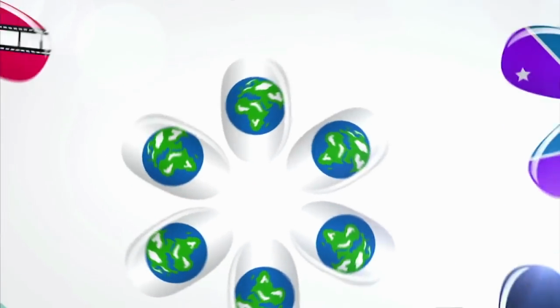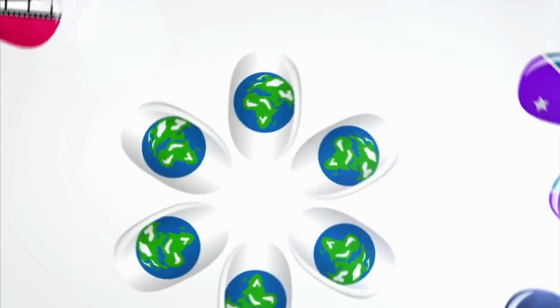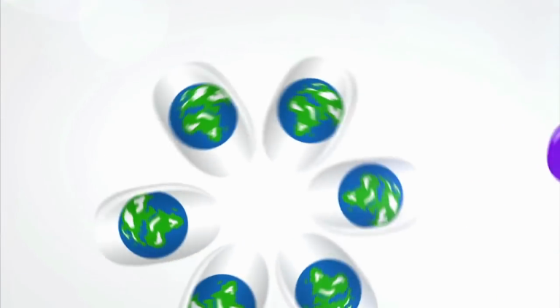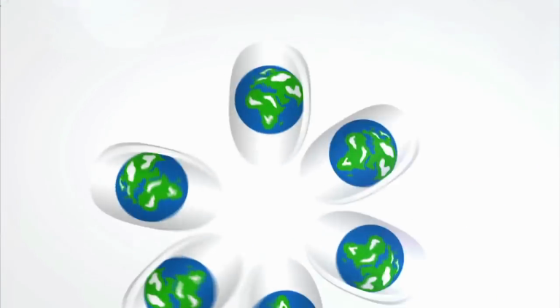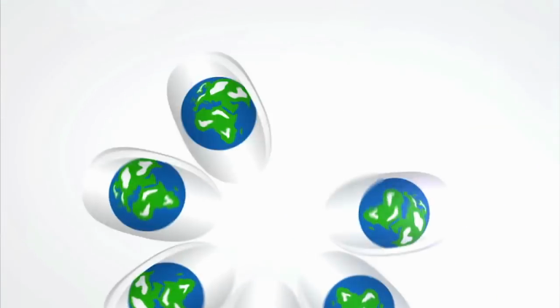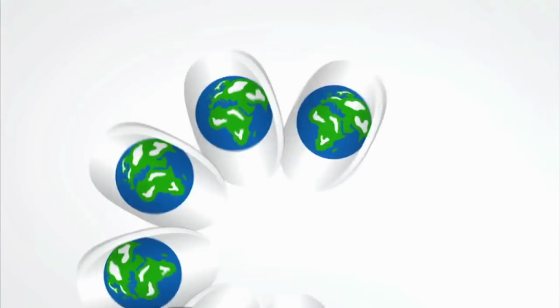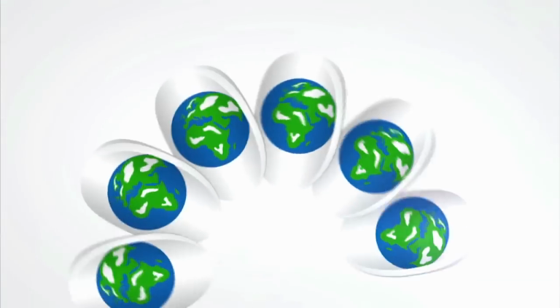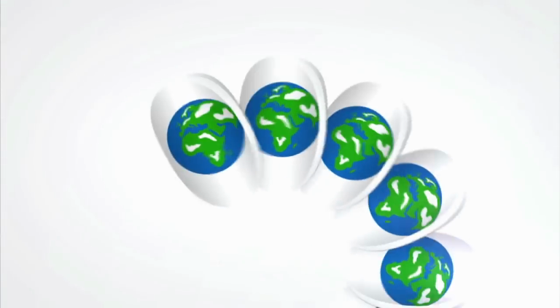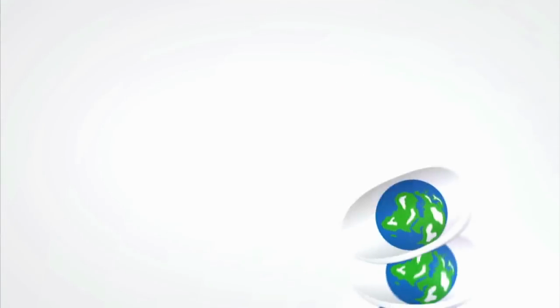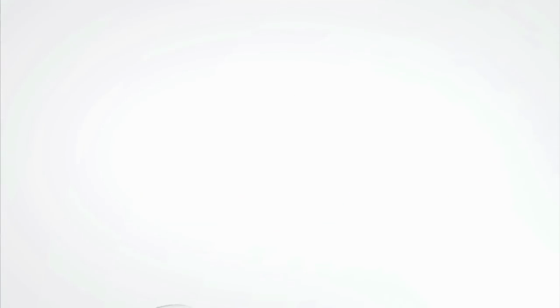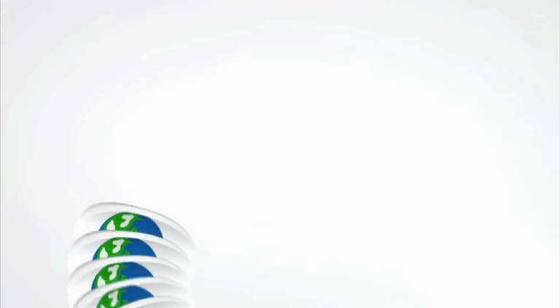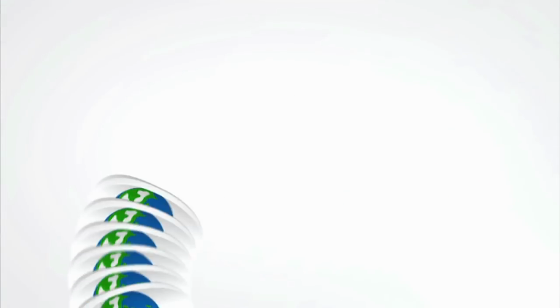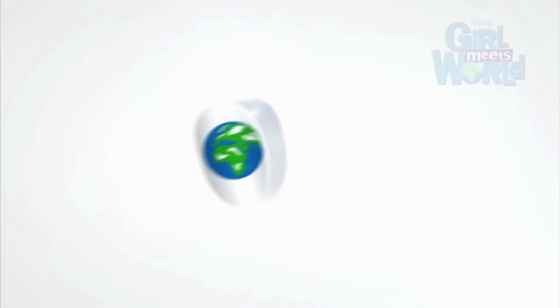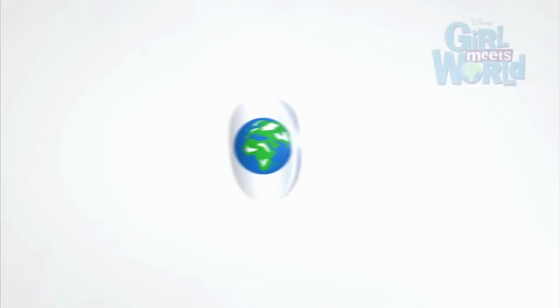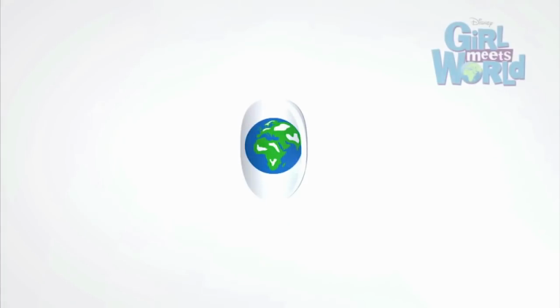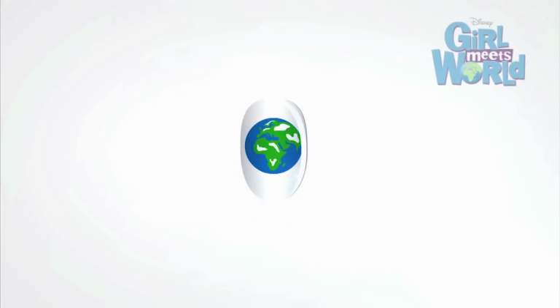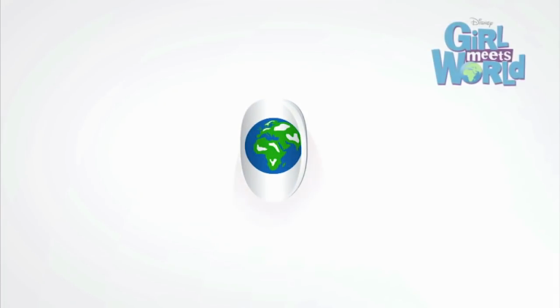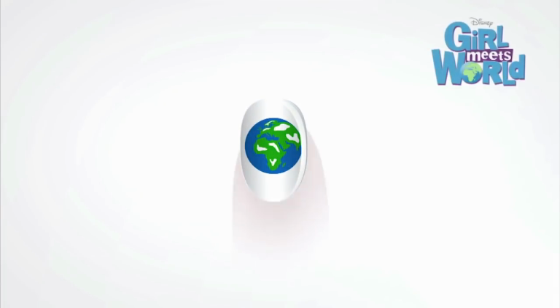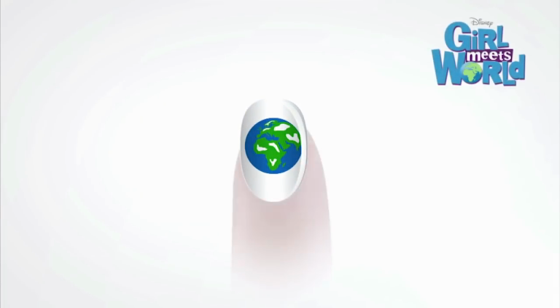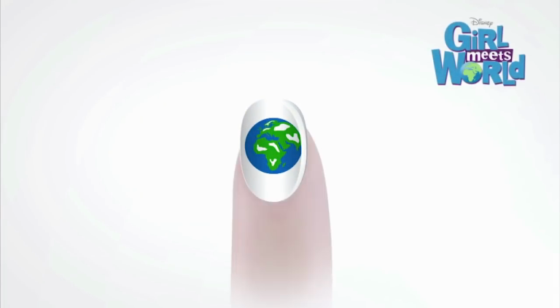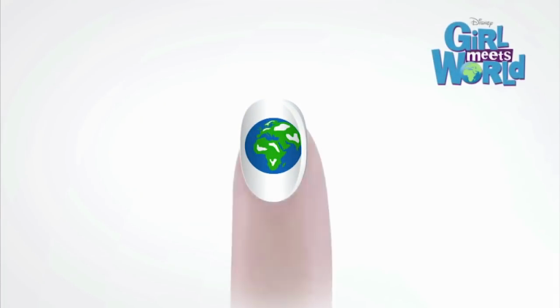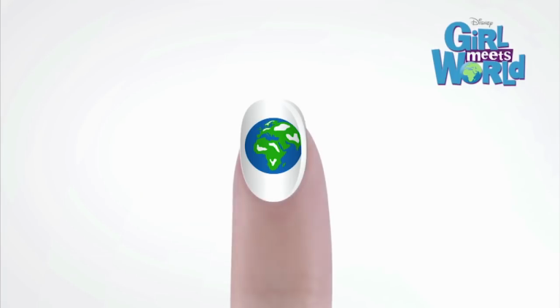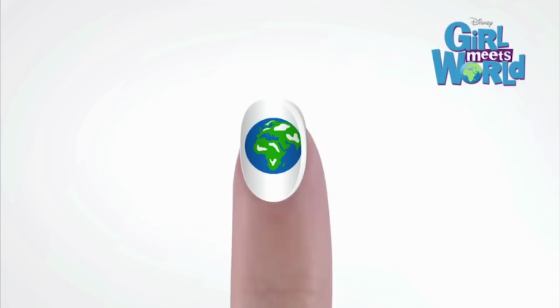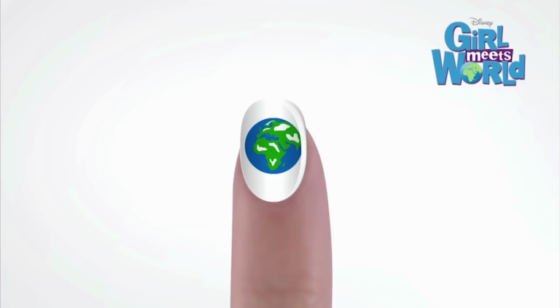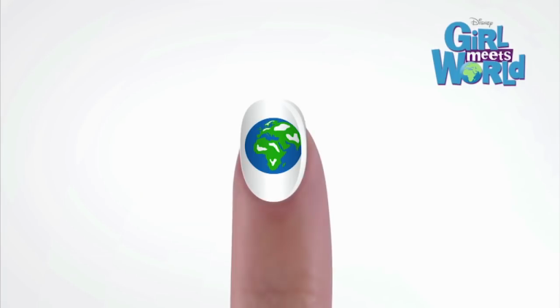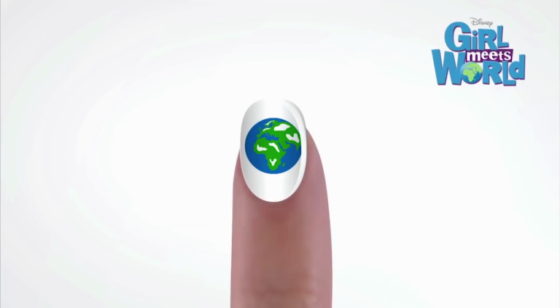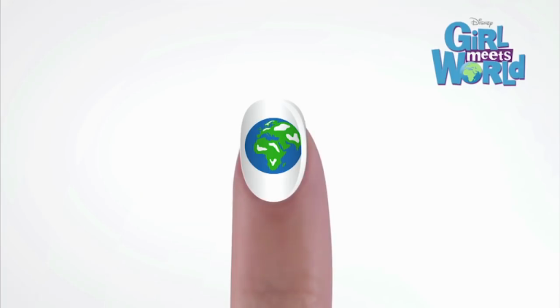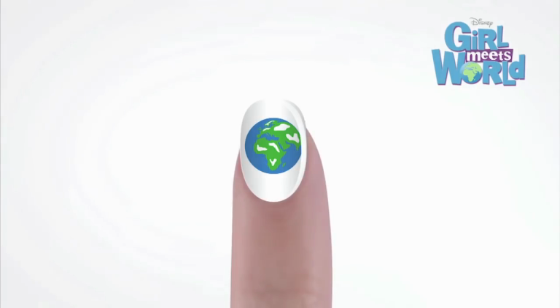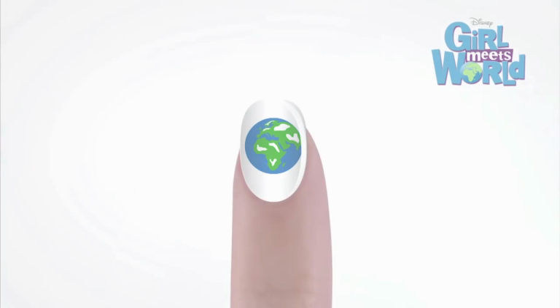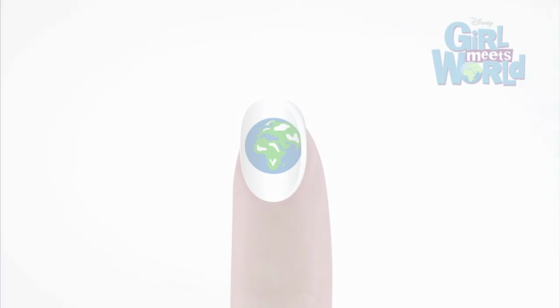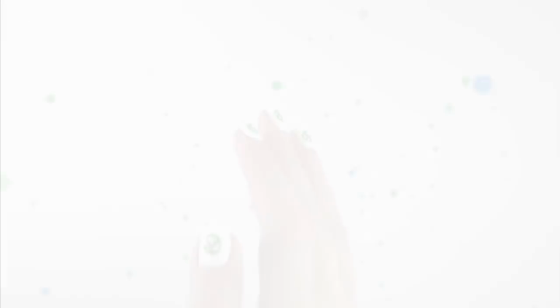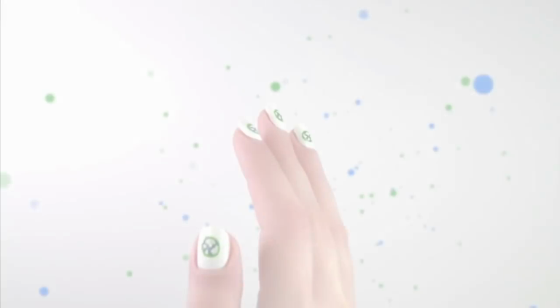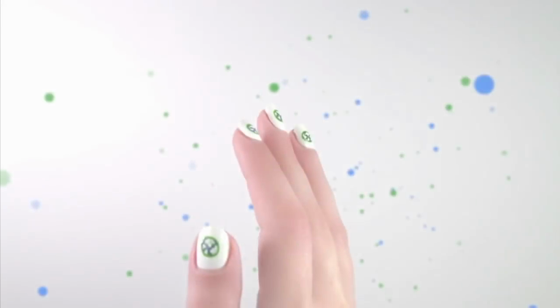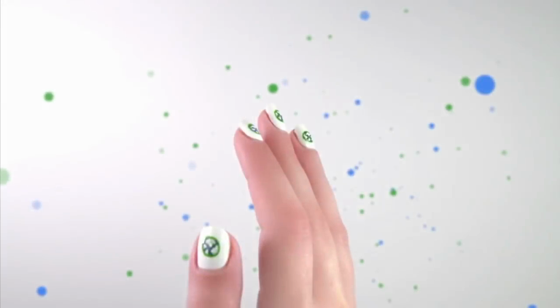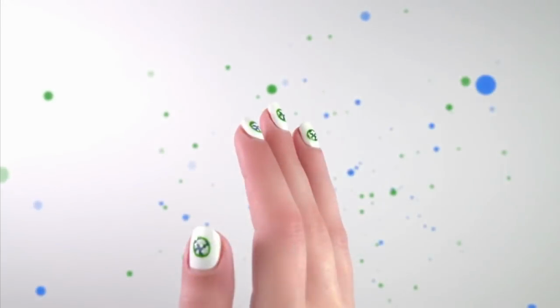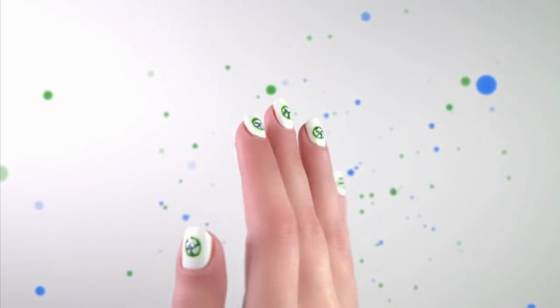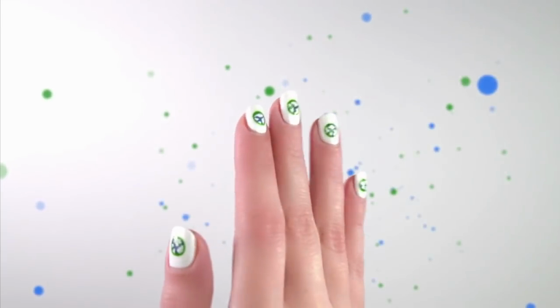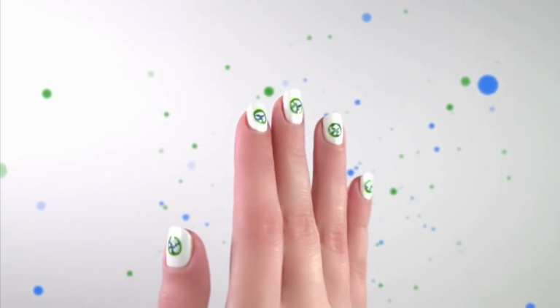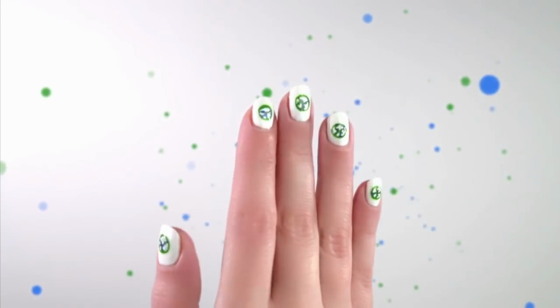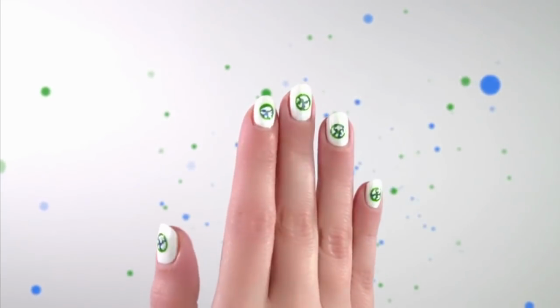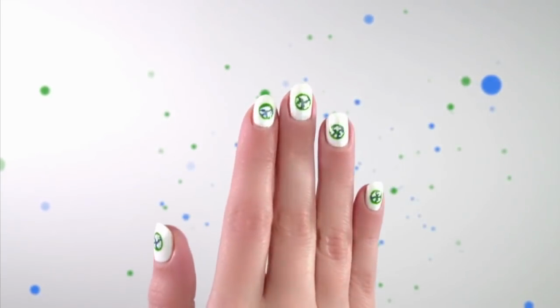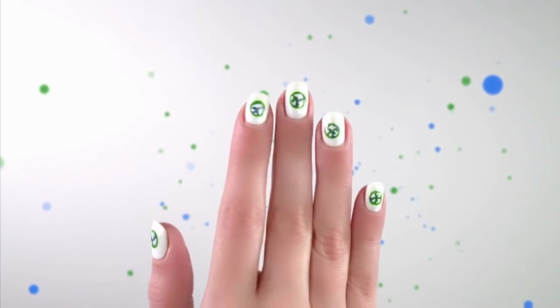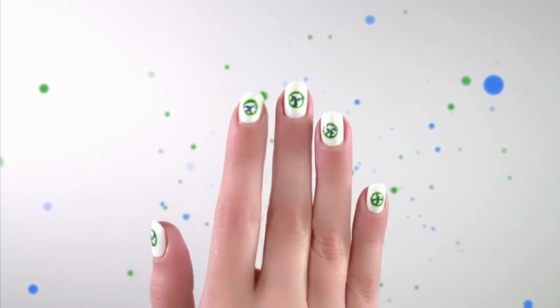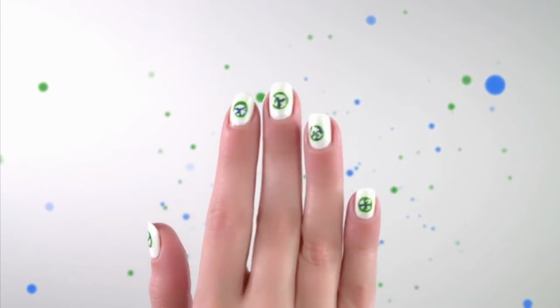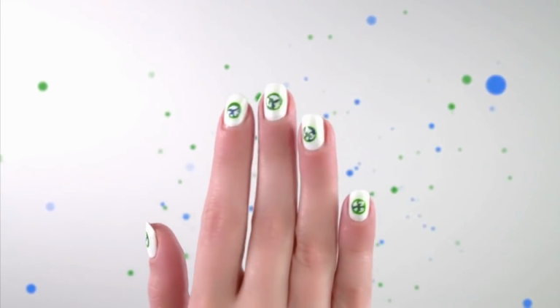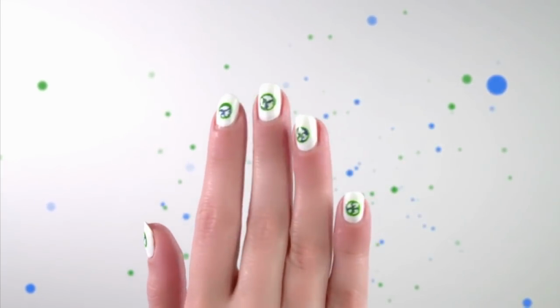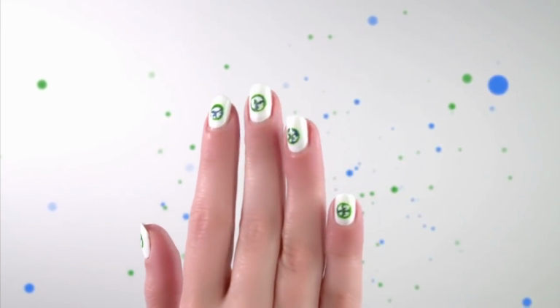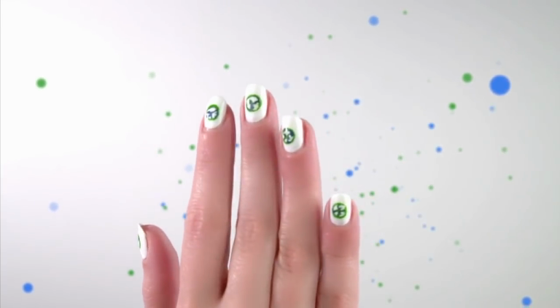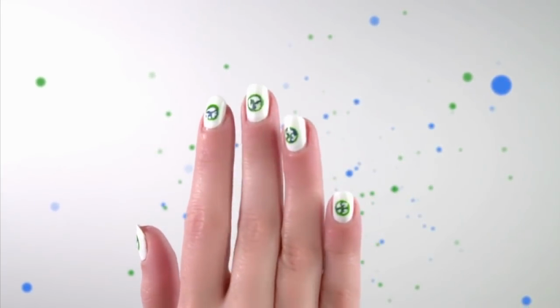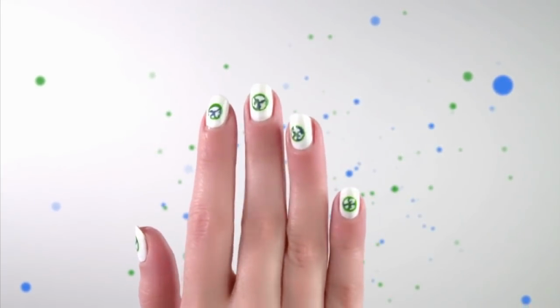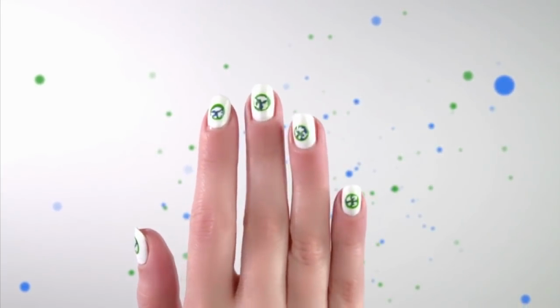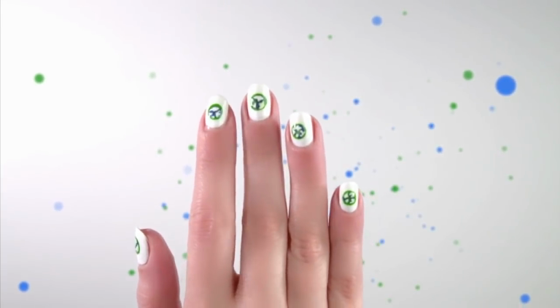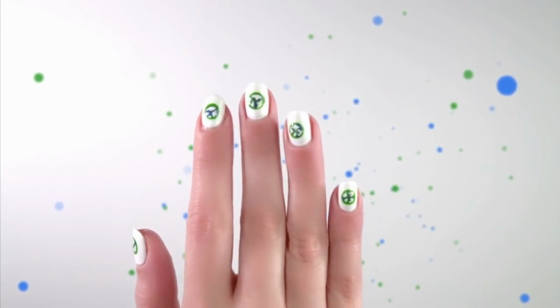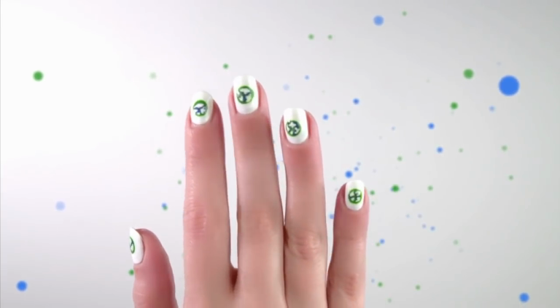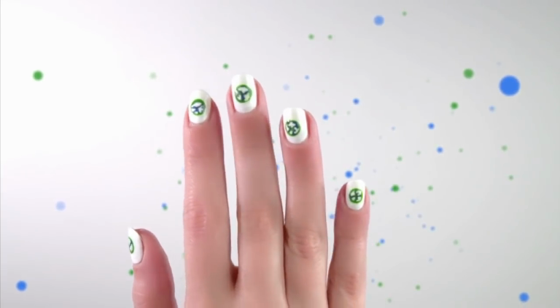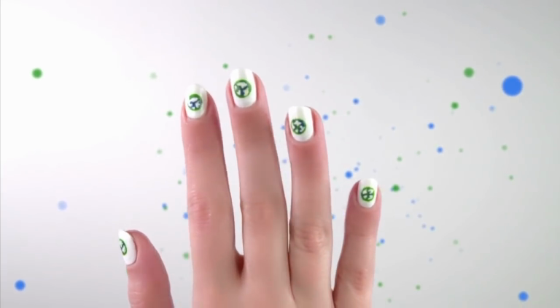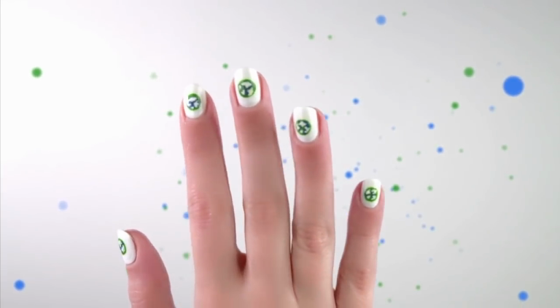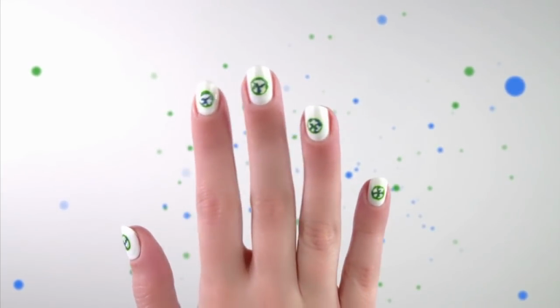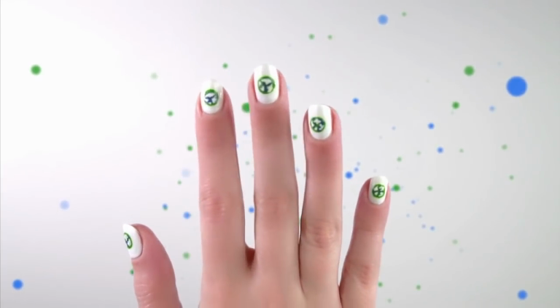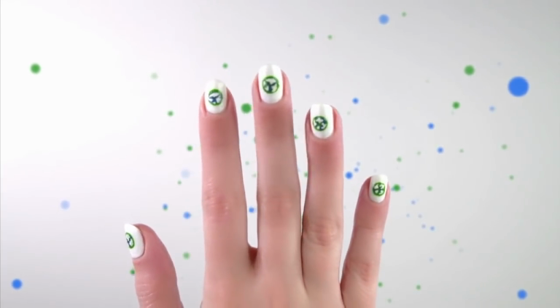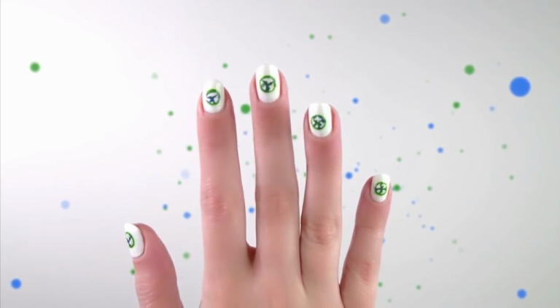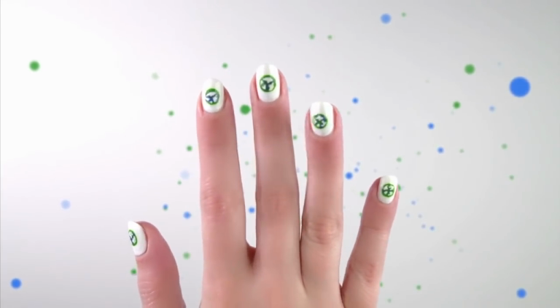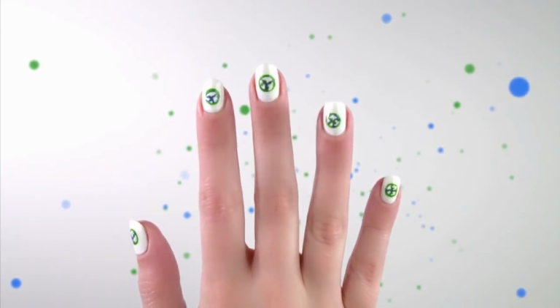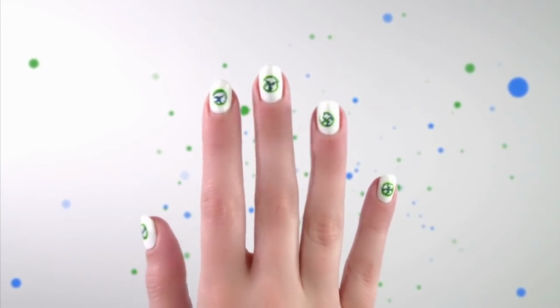Hi, I'm Rowan Blanchard and I'm Sabrina Carpenter, and today we're going to show you how to get super cute Girl Meets World nails with a little earth on every nail.